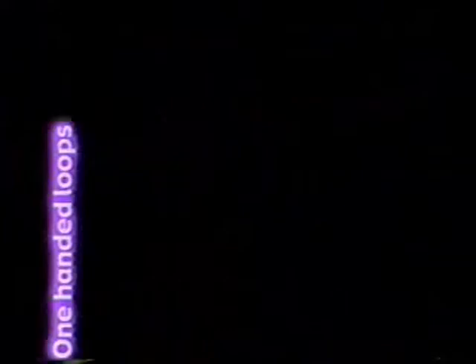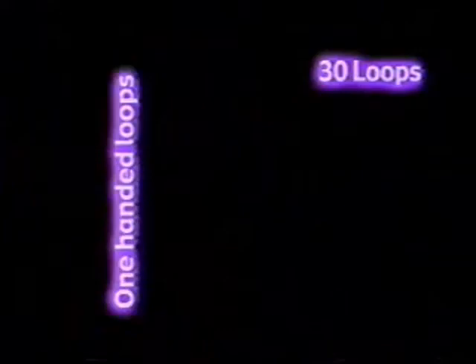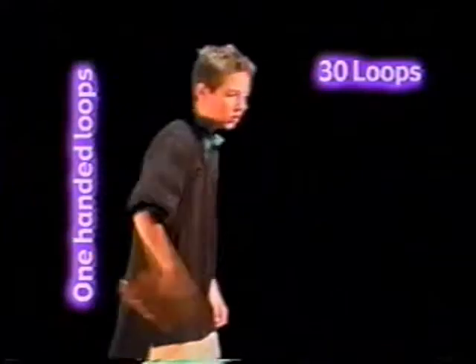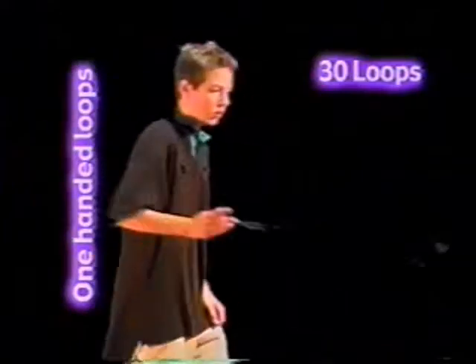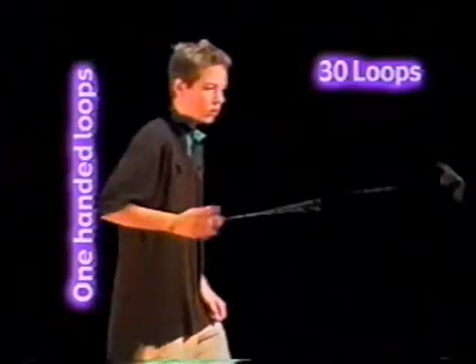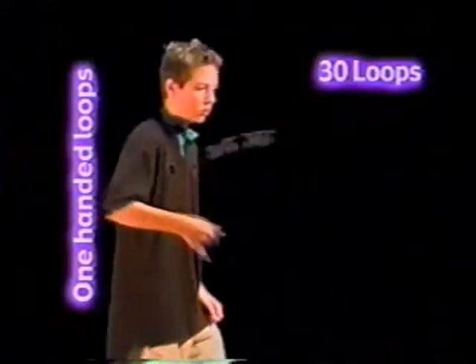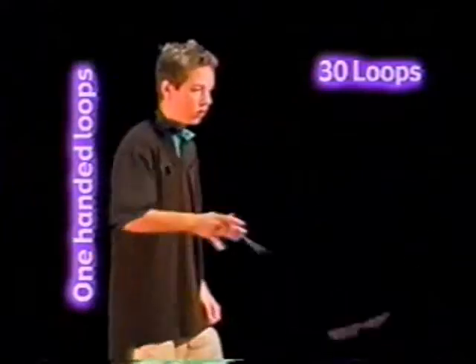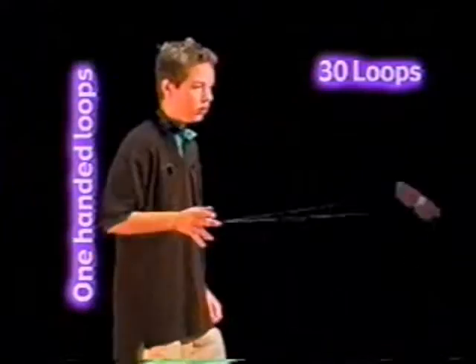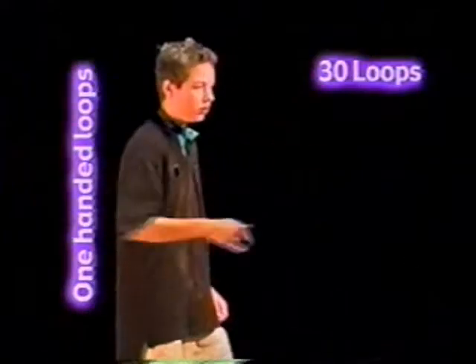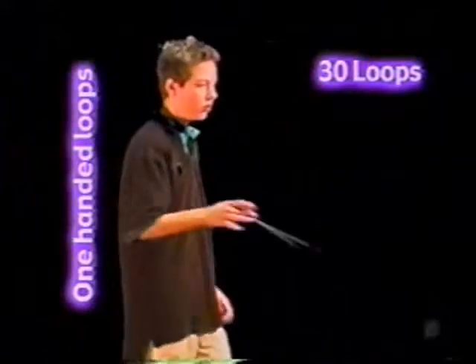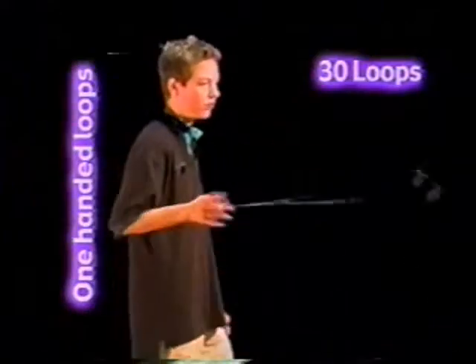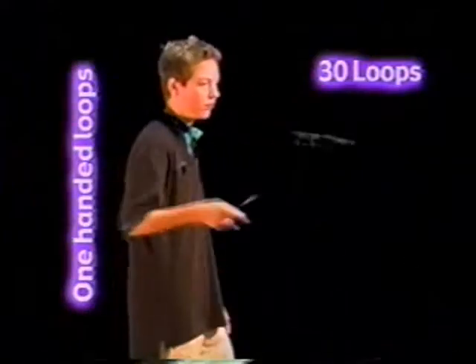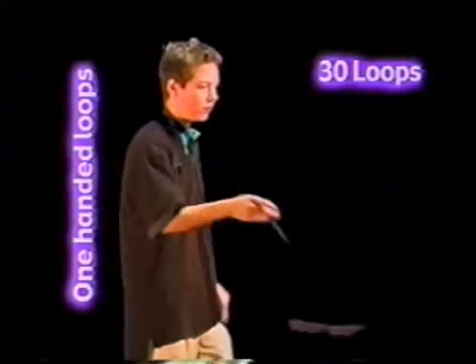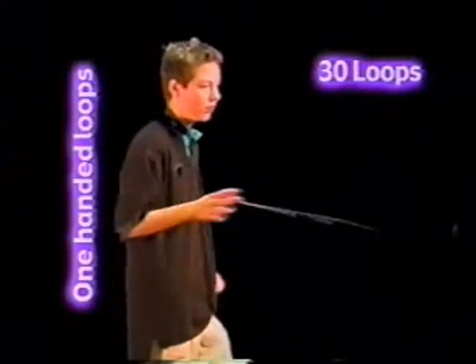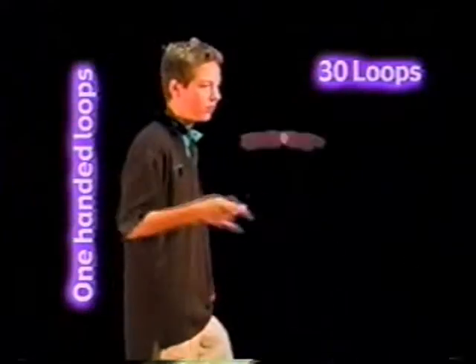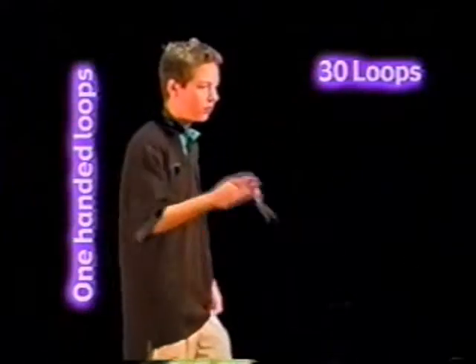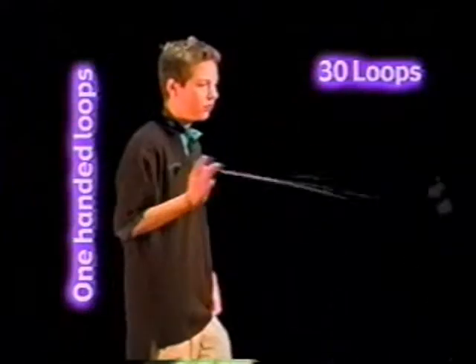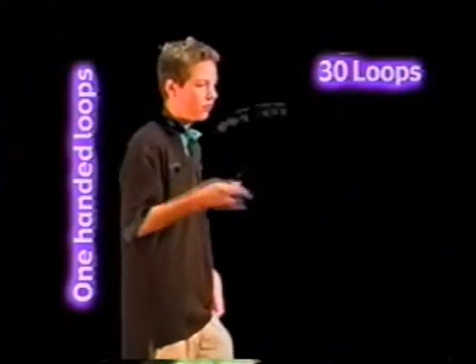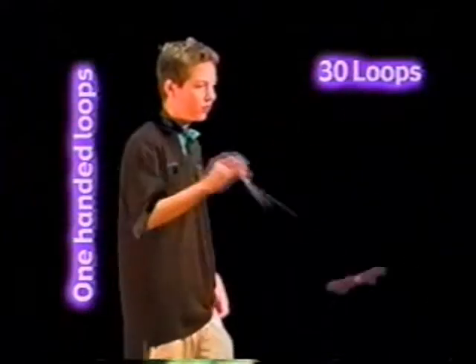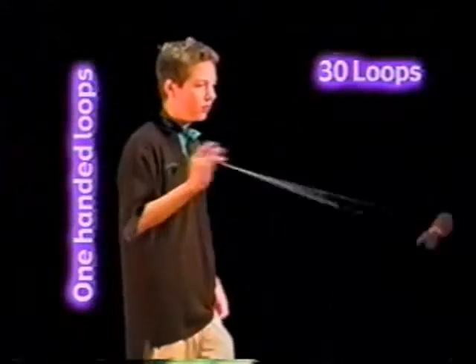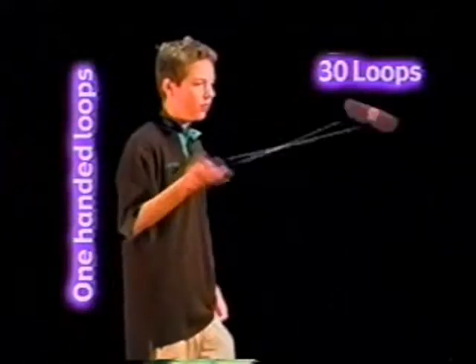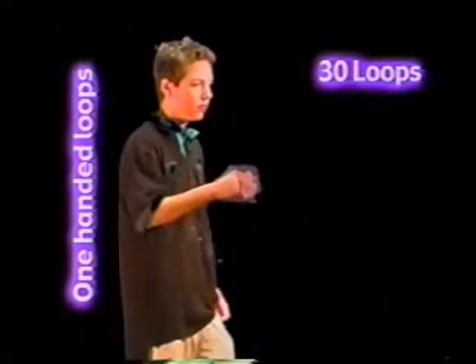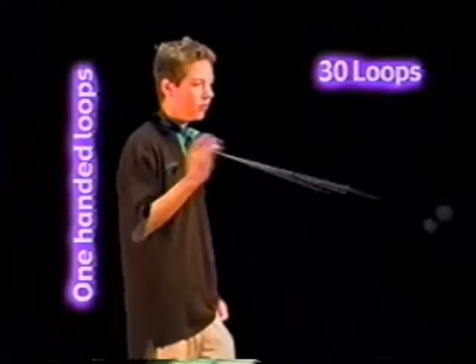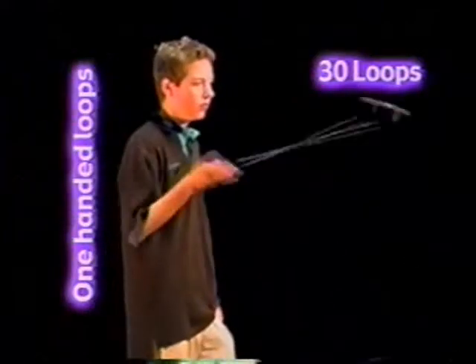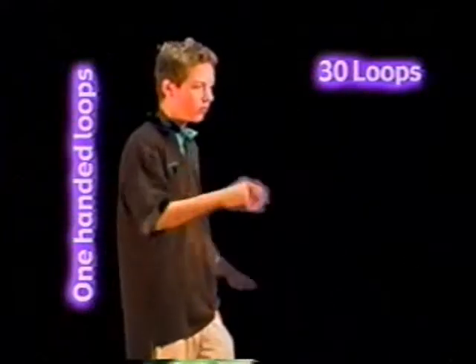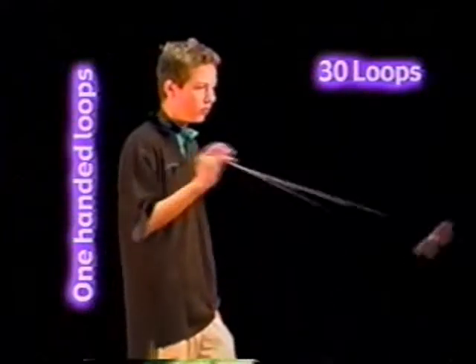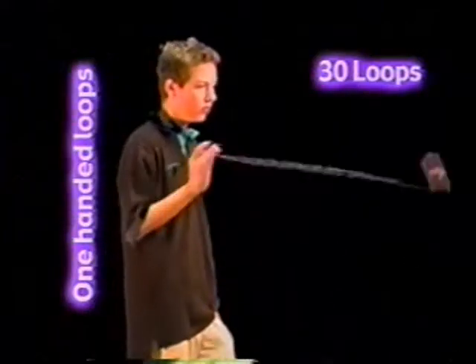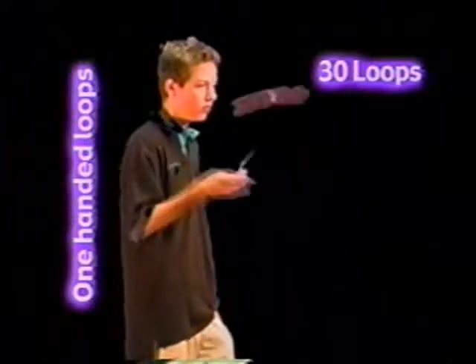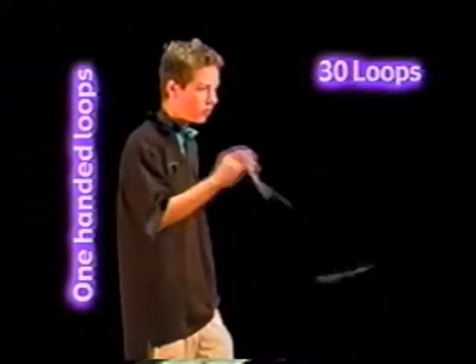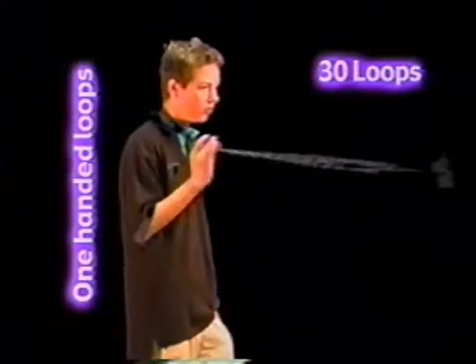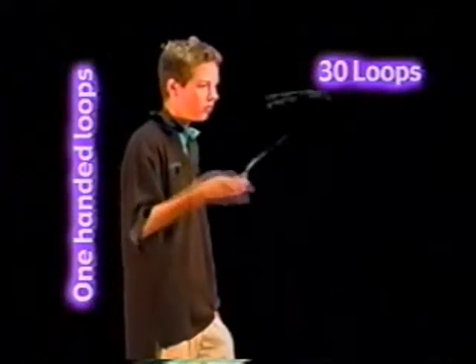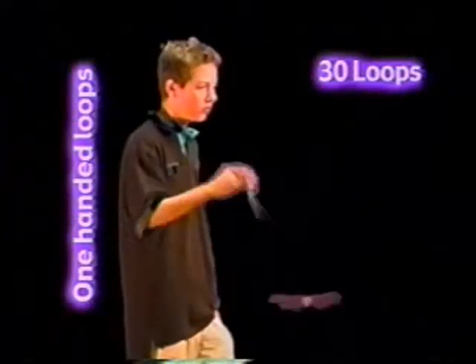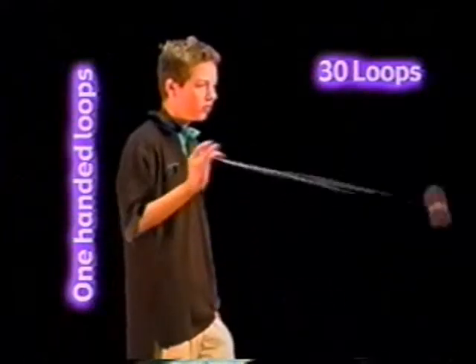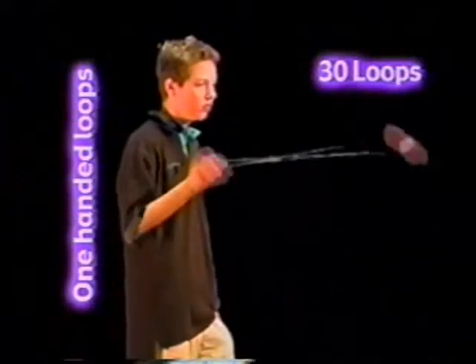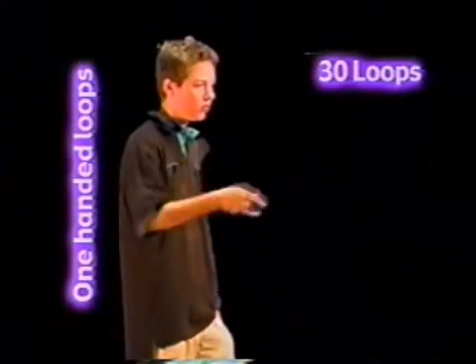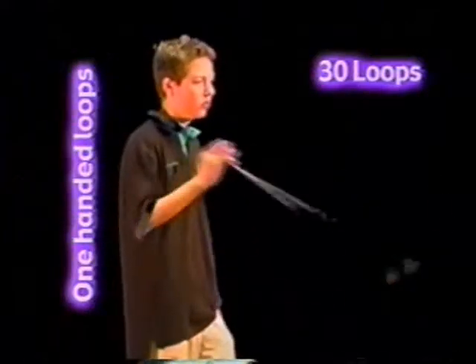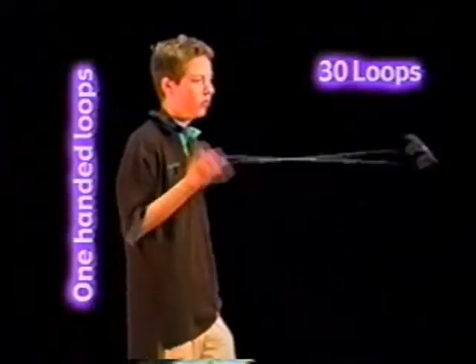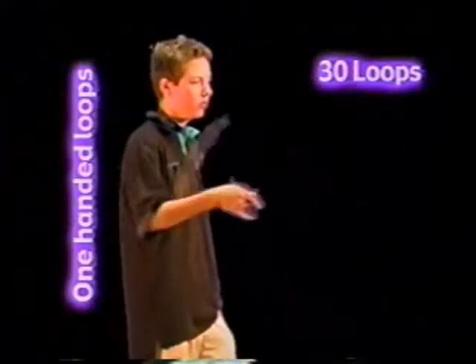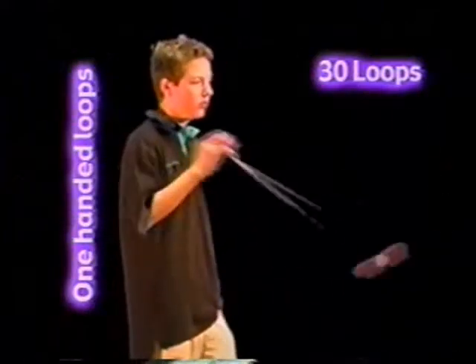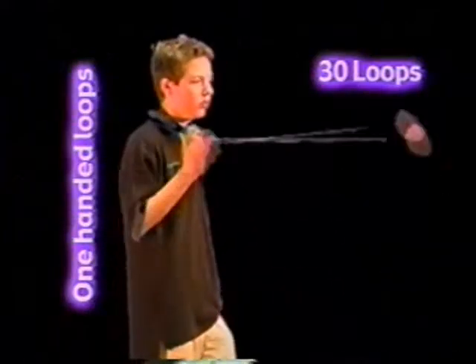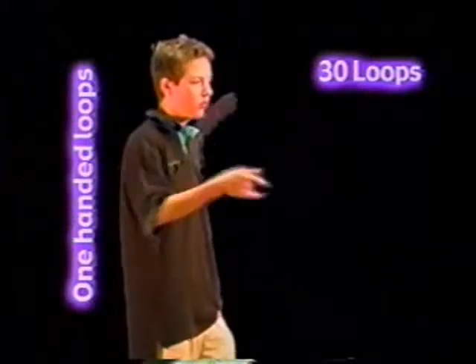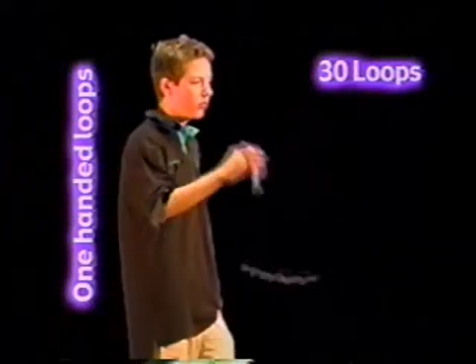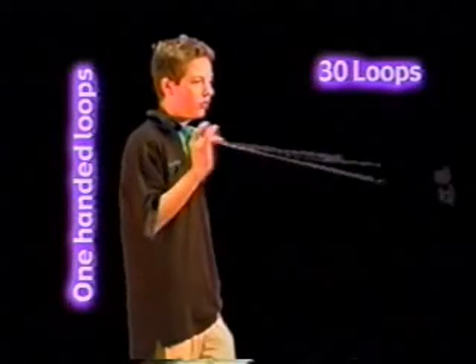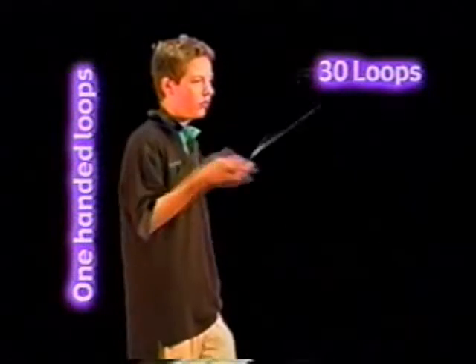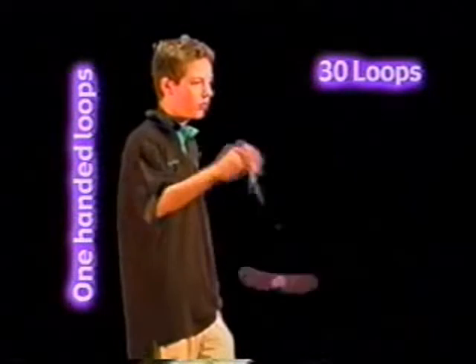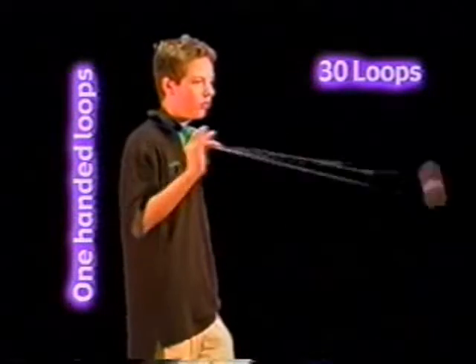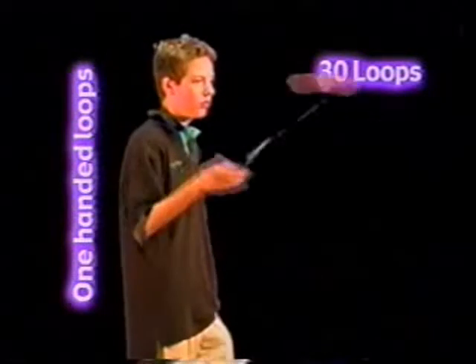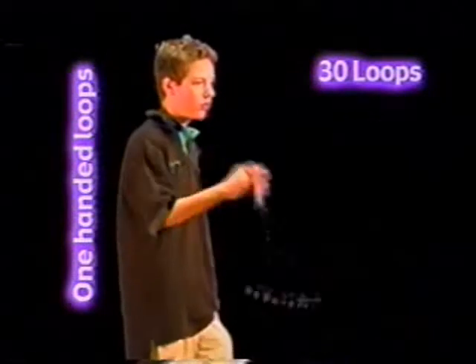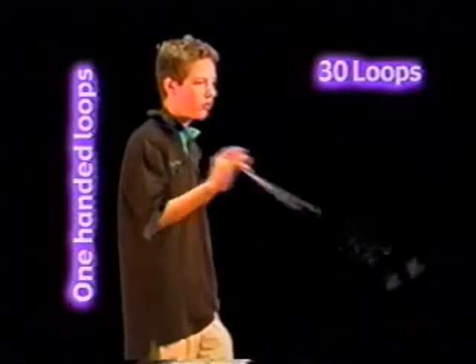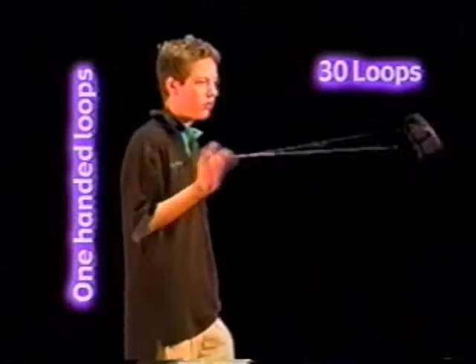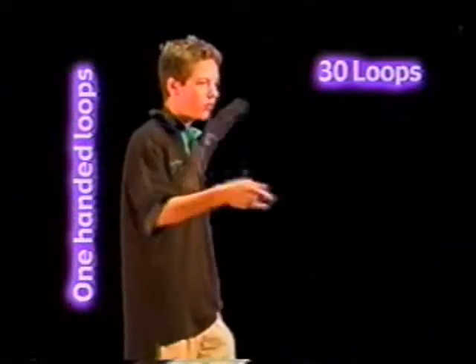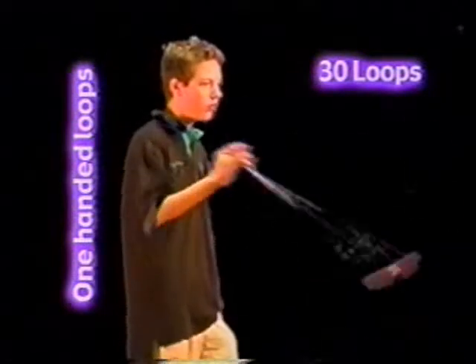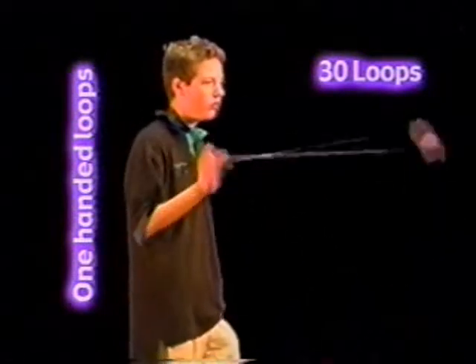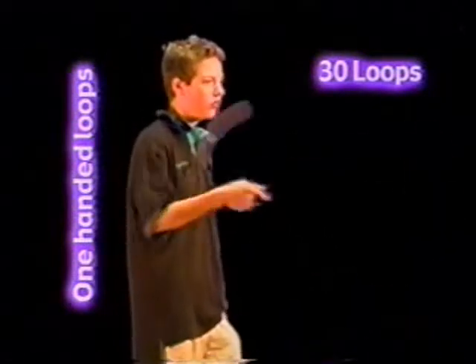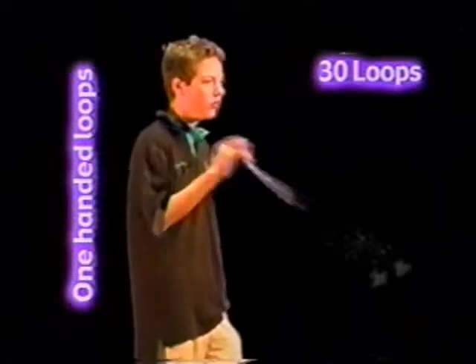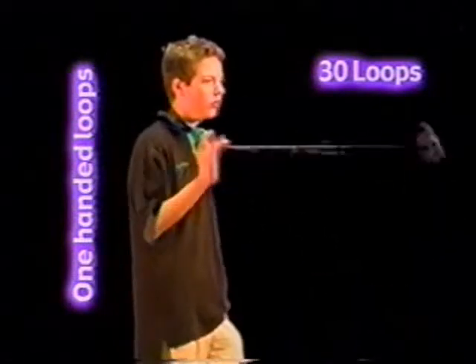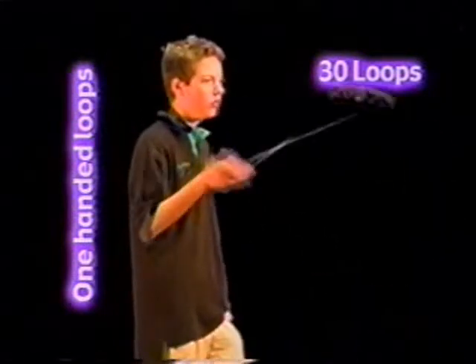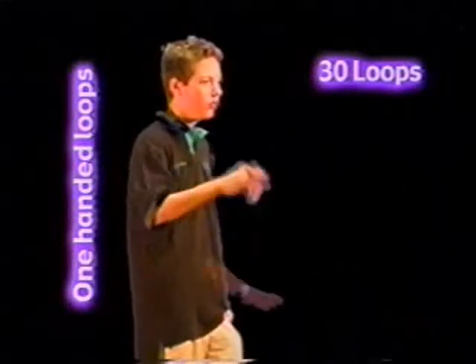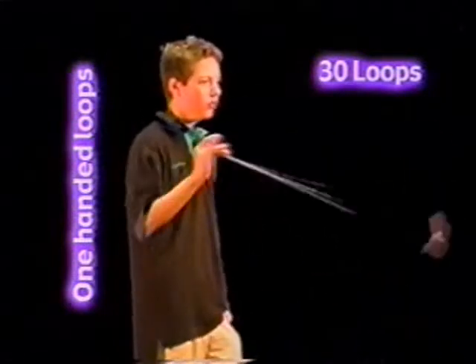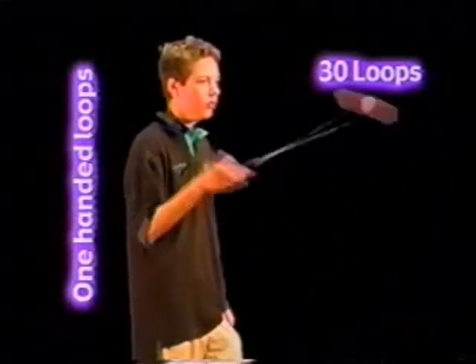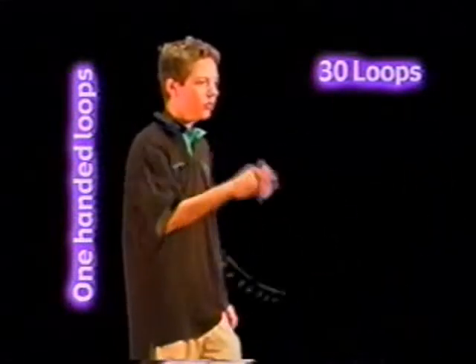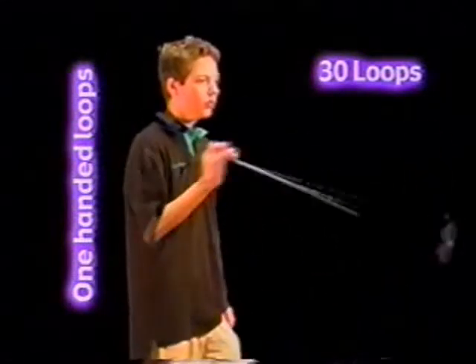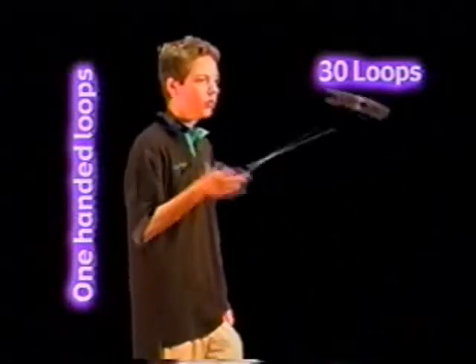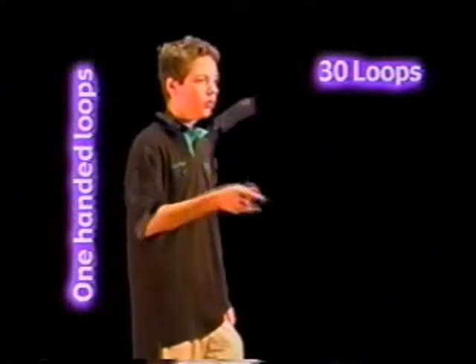One-handed loops: forward pass out, and when it comes back, send it back out with a flick of the wrist. You need to be able to do 30 loops for Team Yo-Yo Jam.